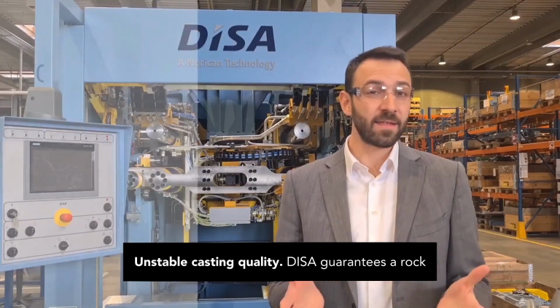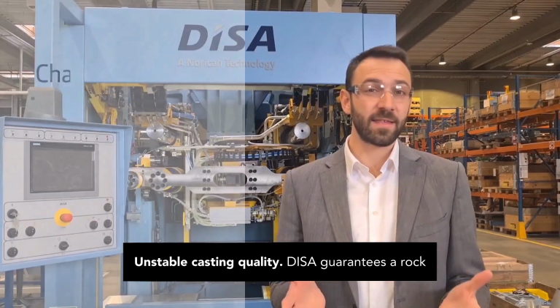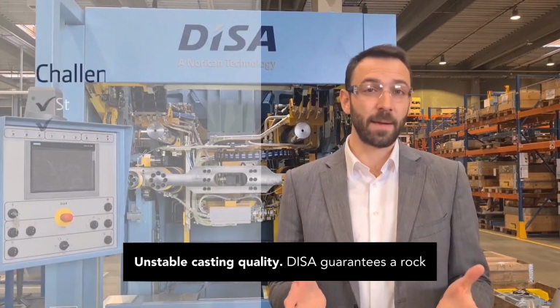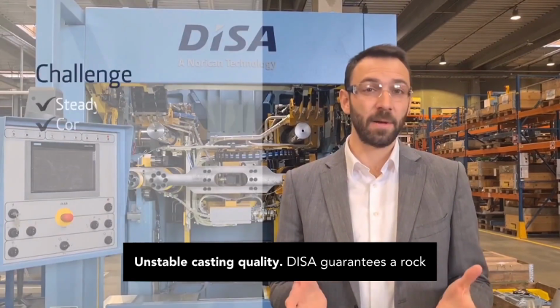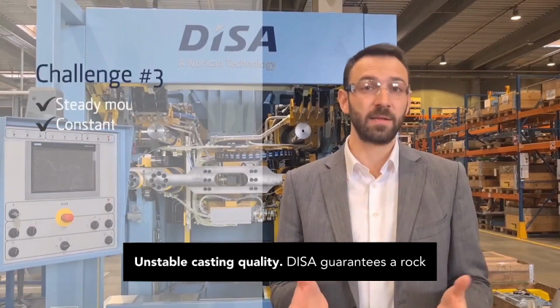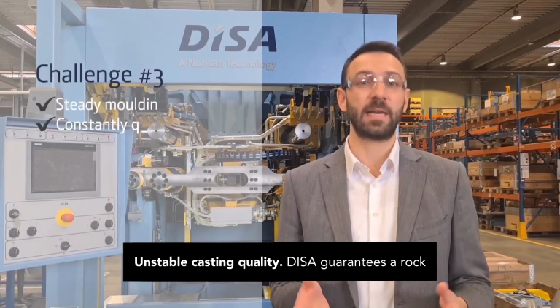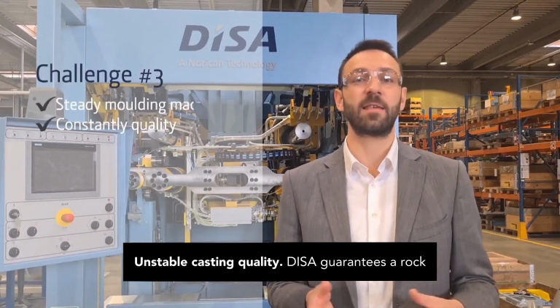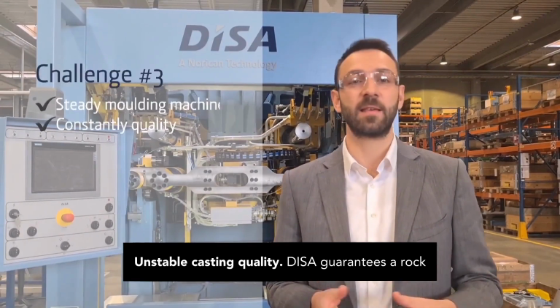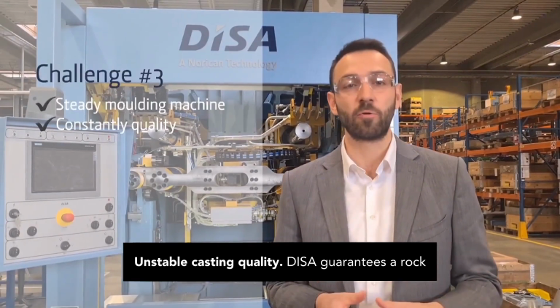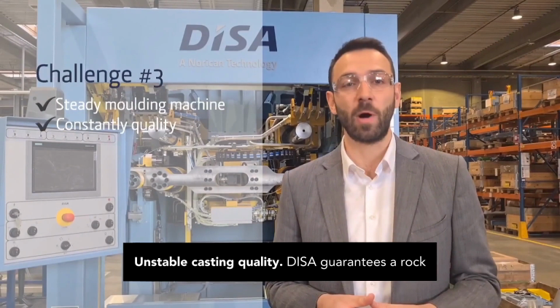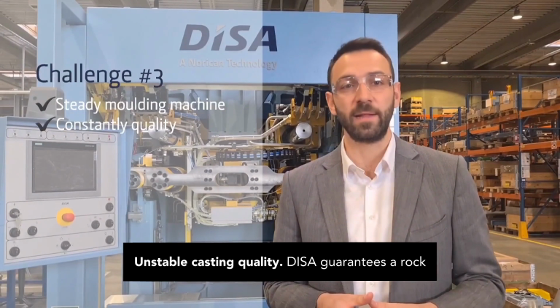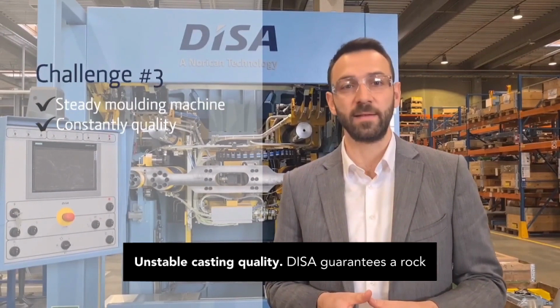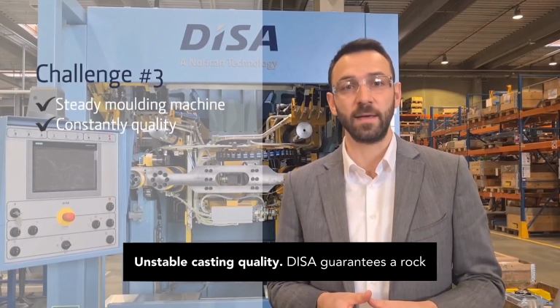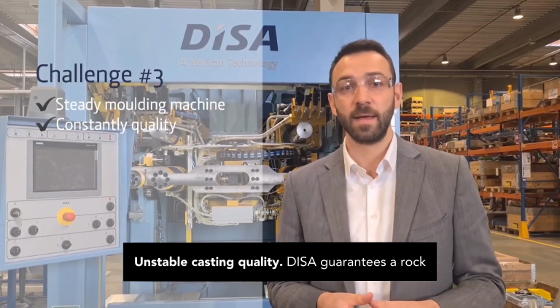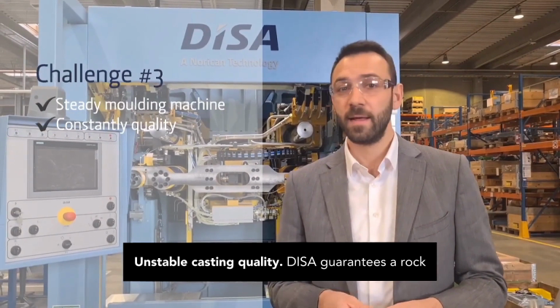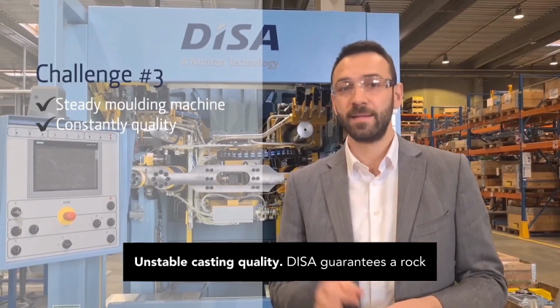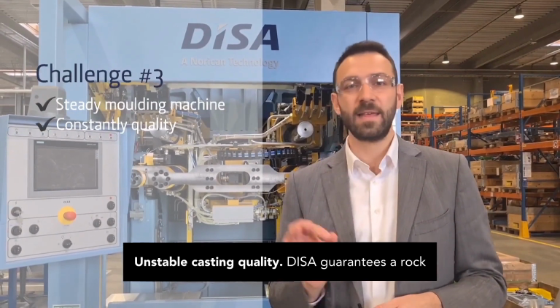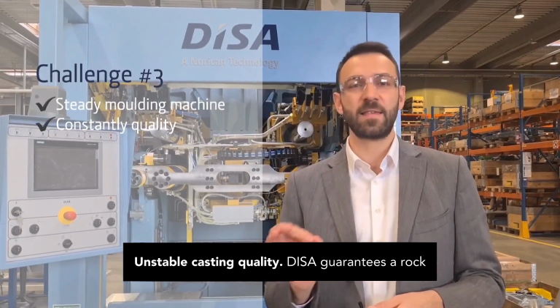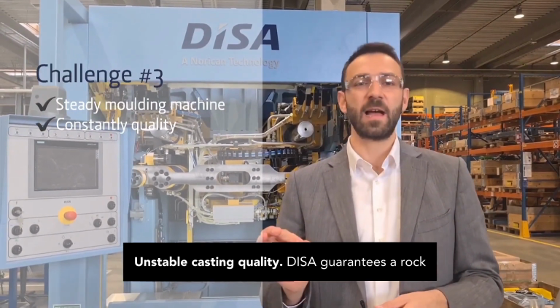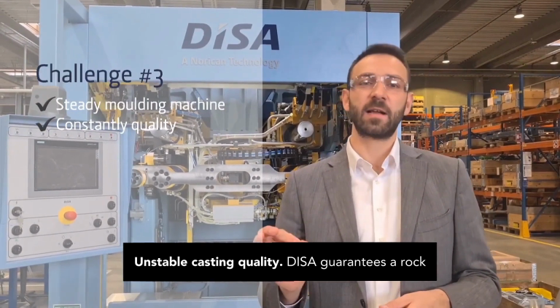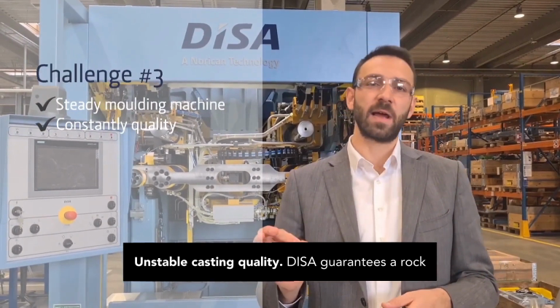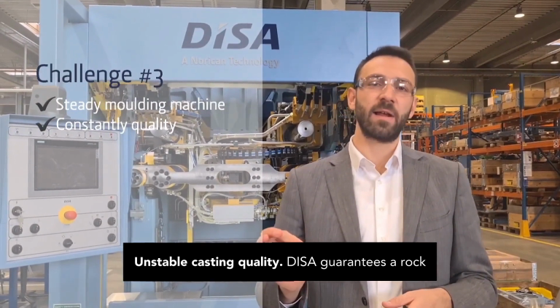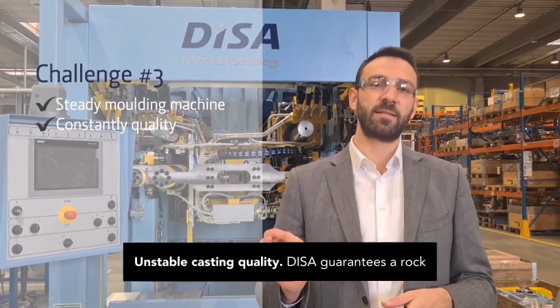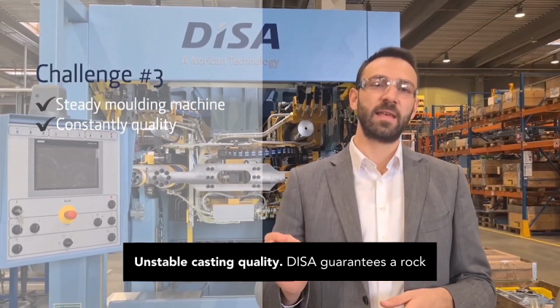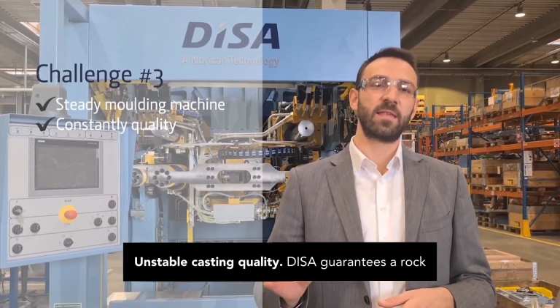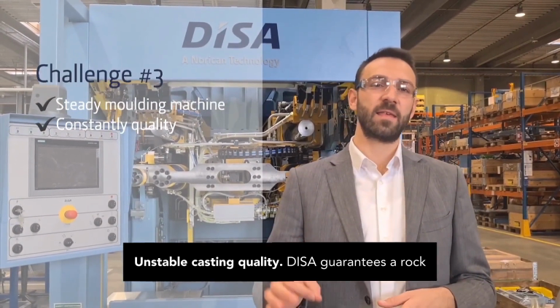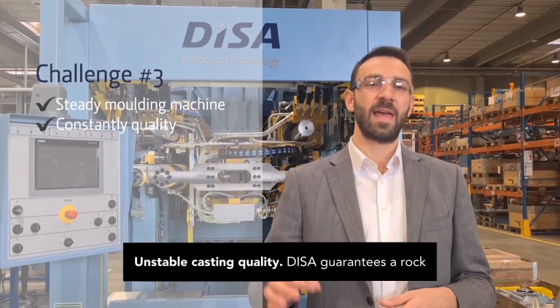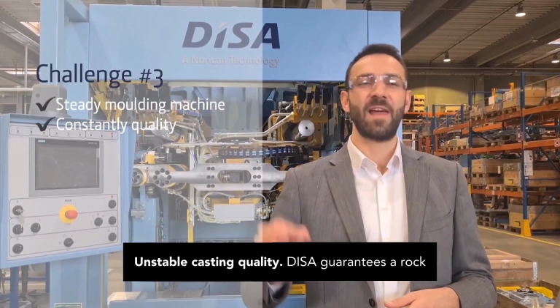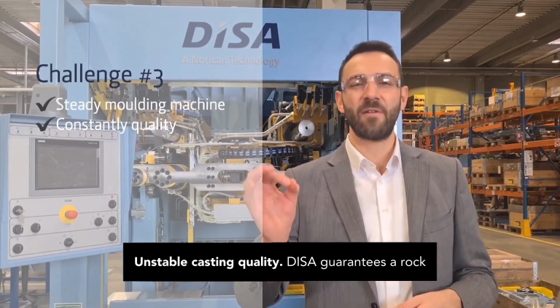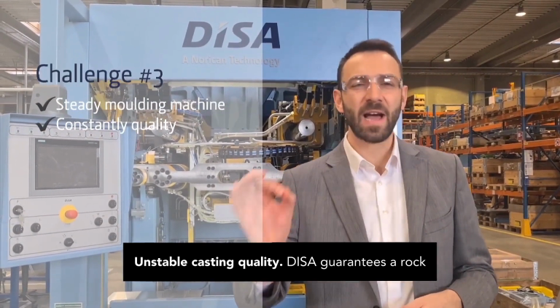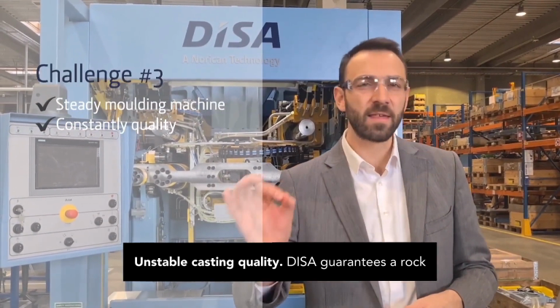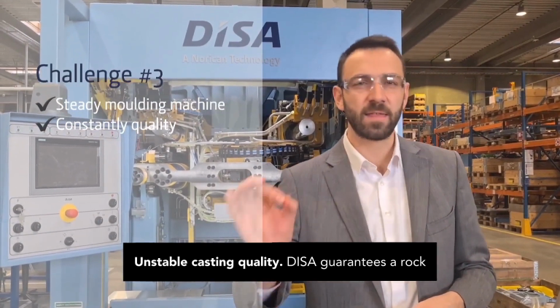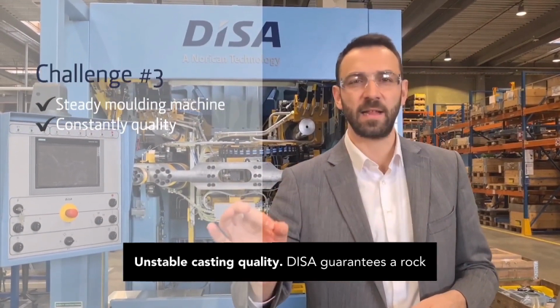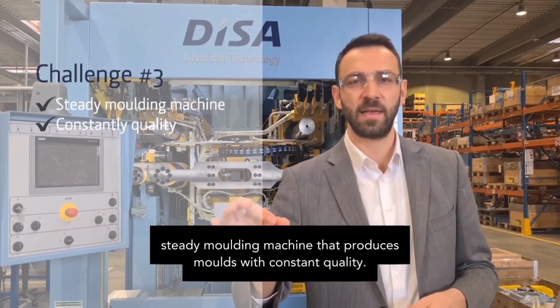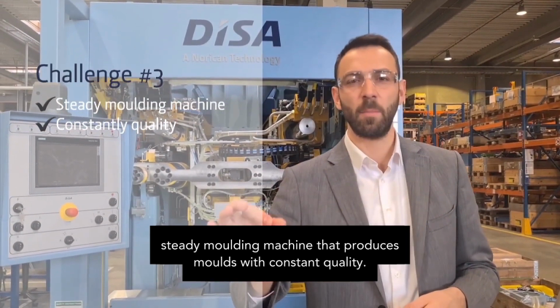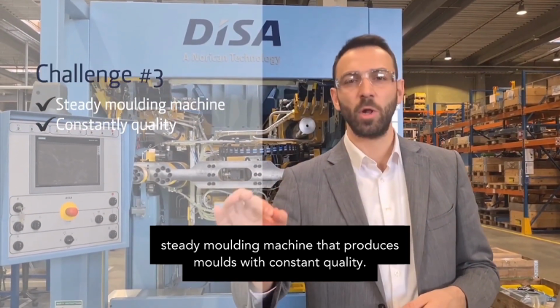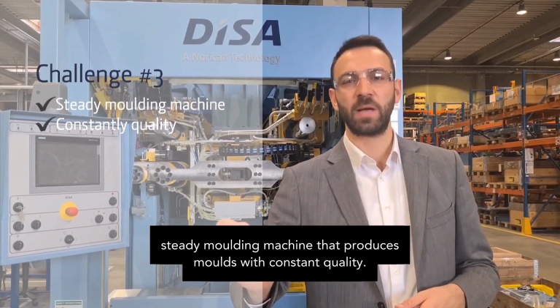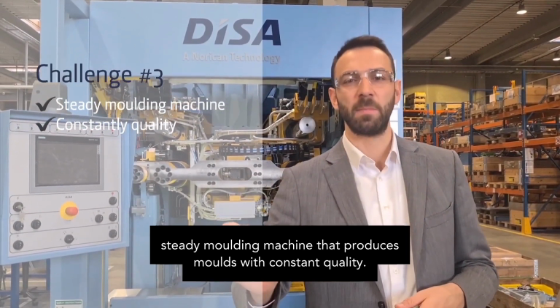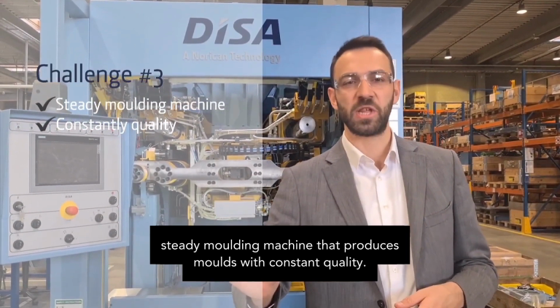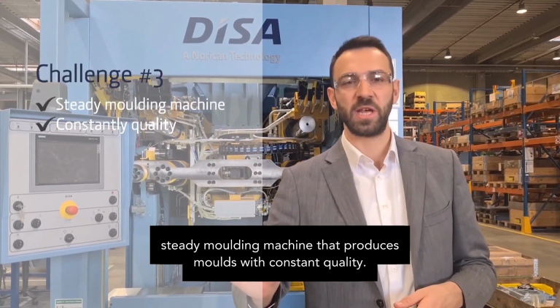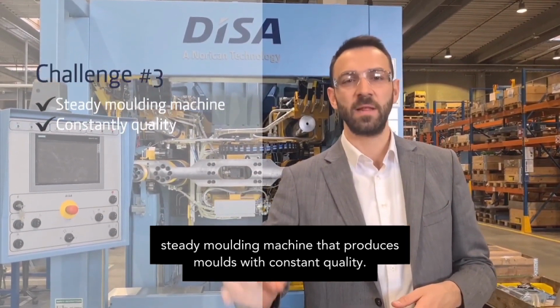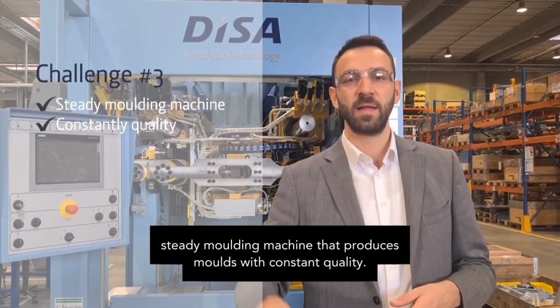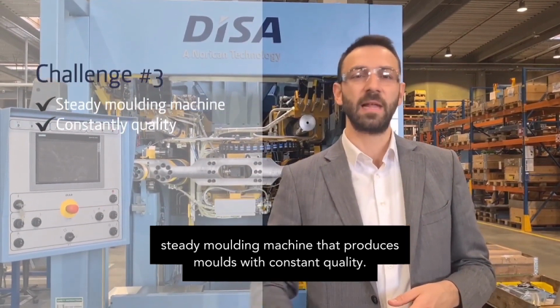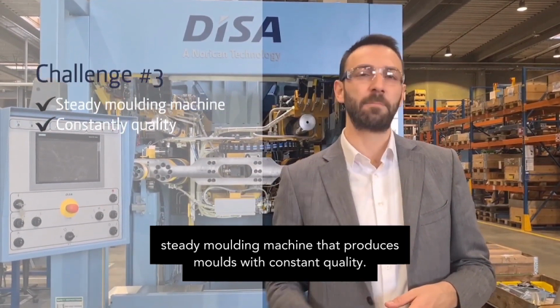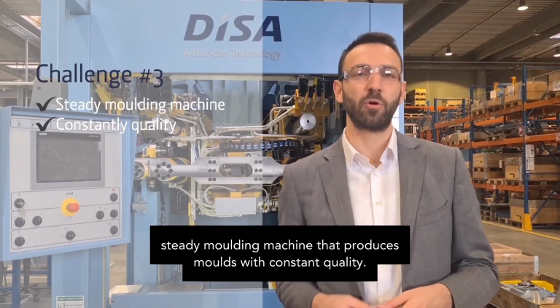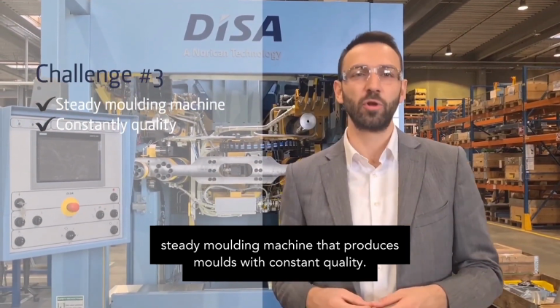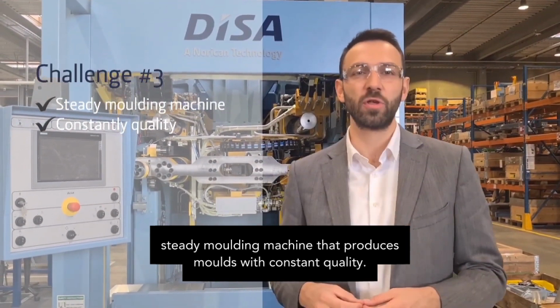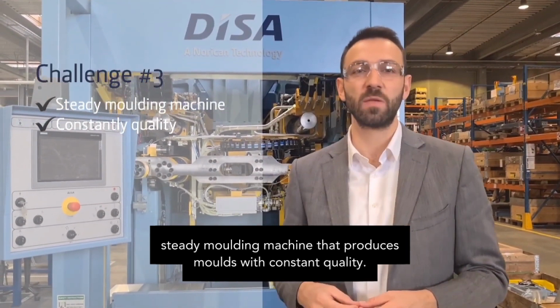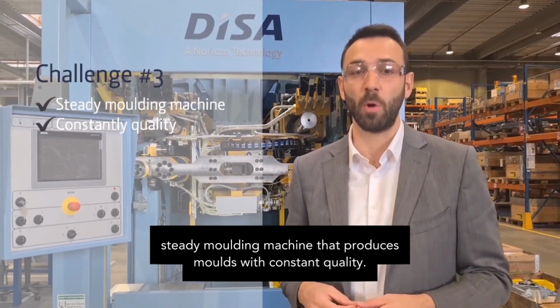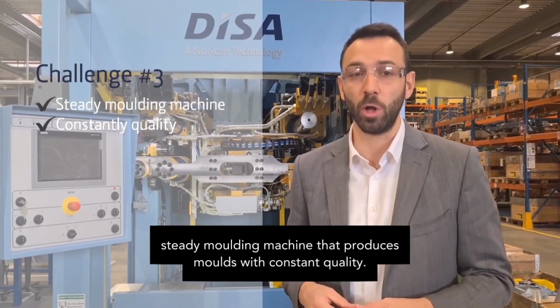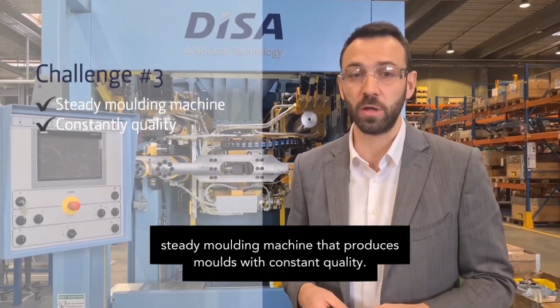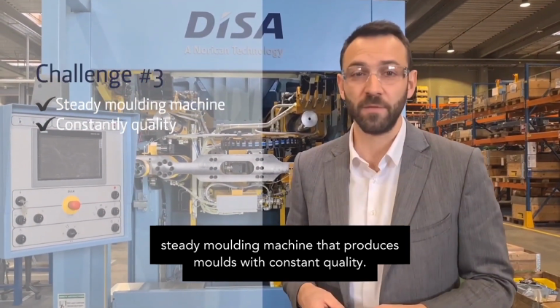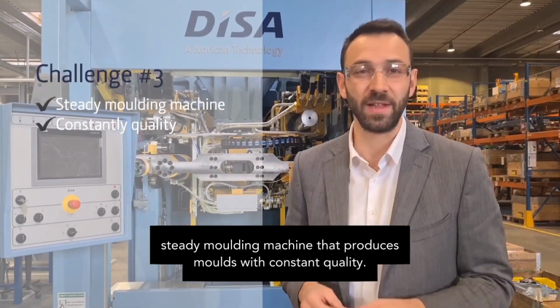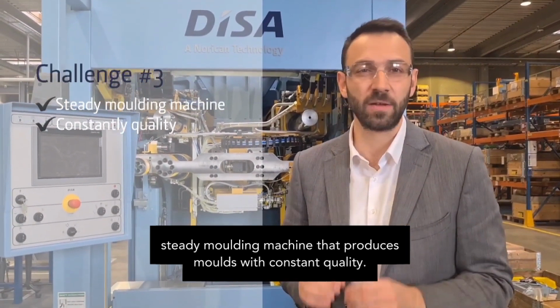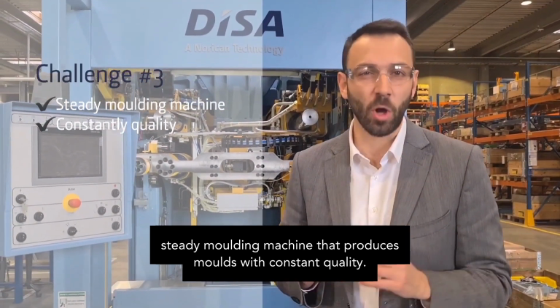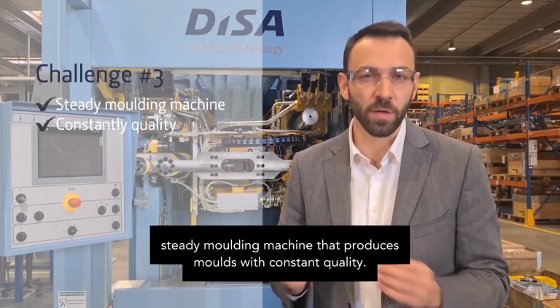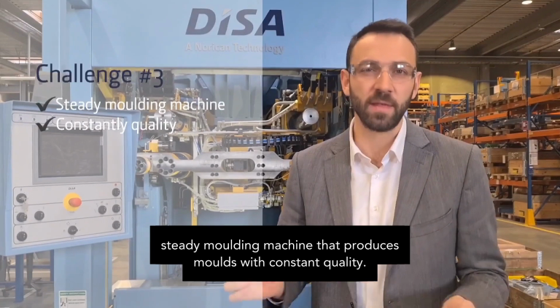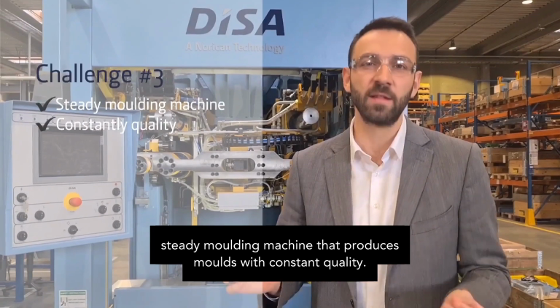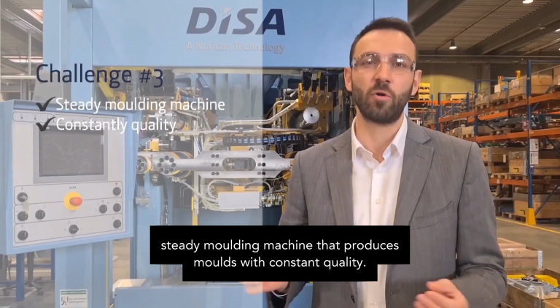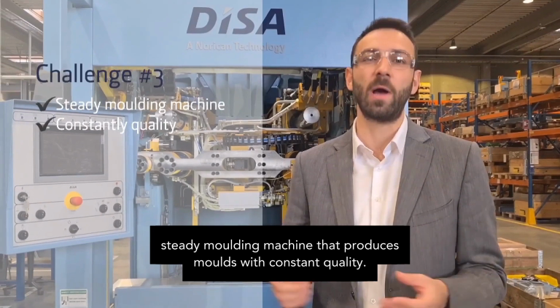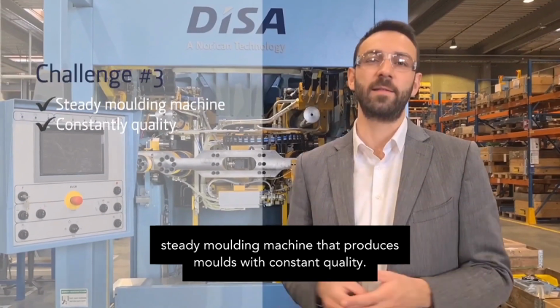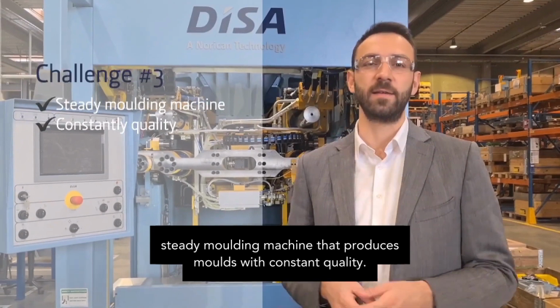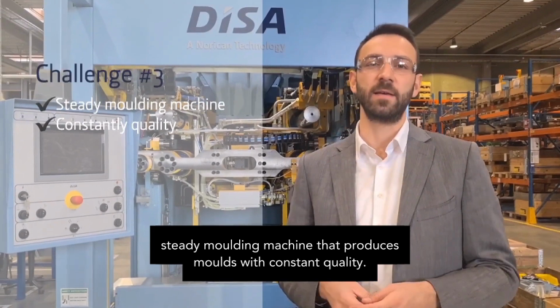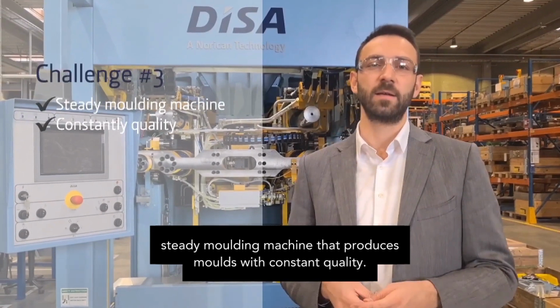Unstable casting quality. DISA guarantees a rock-steady molding machine that produces molds with constant quality.